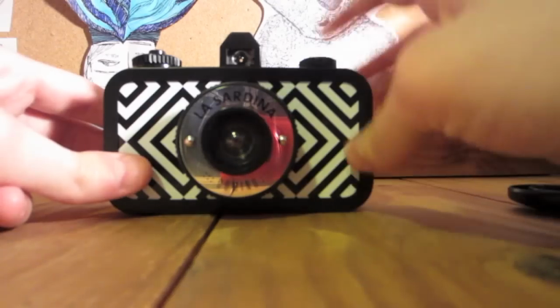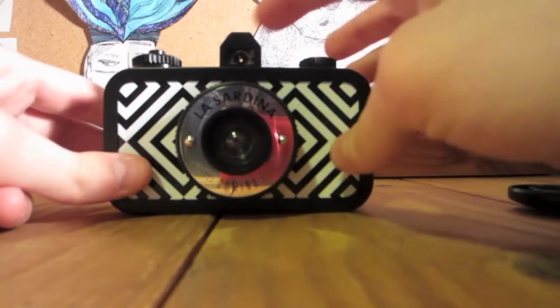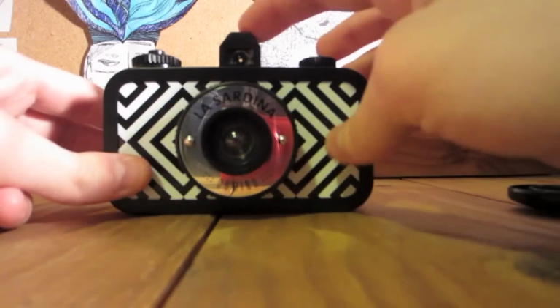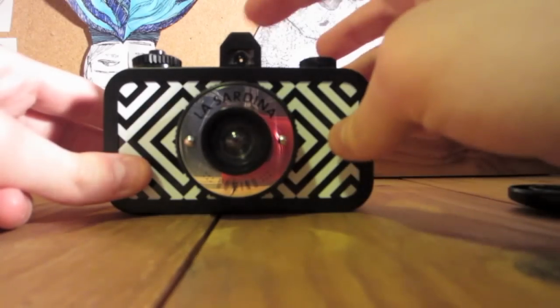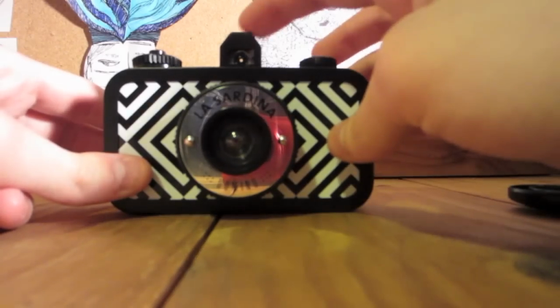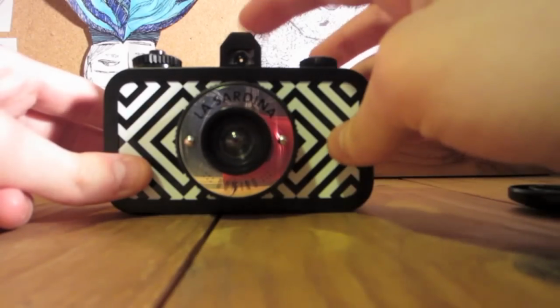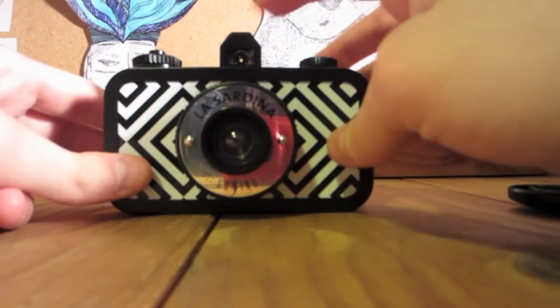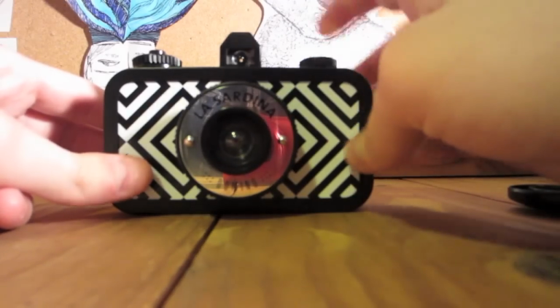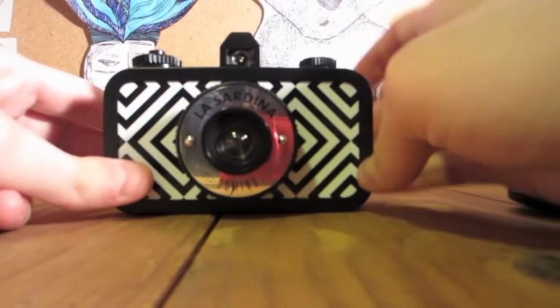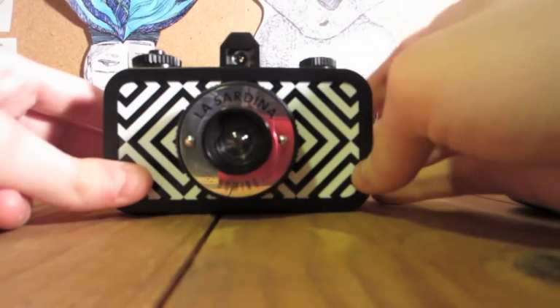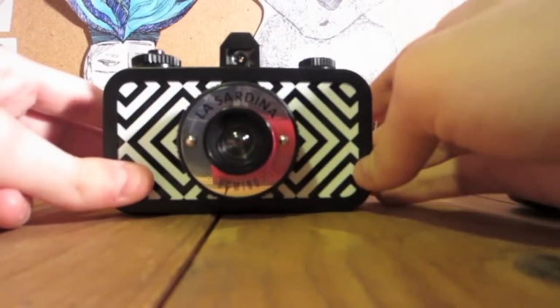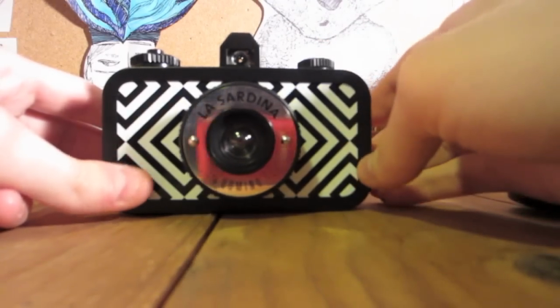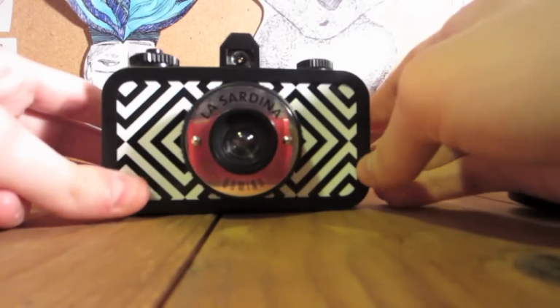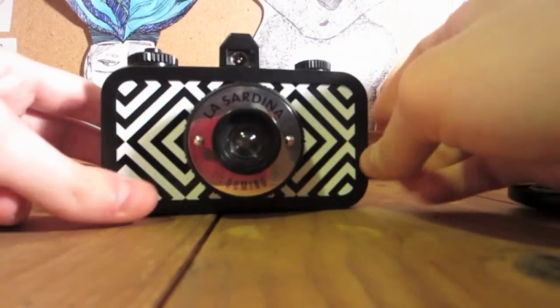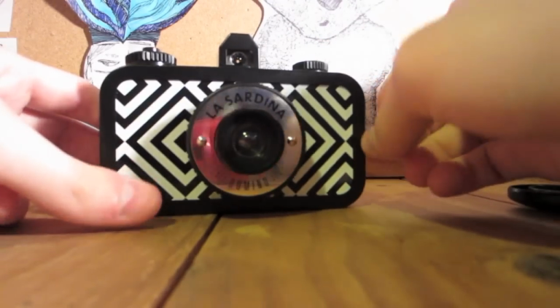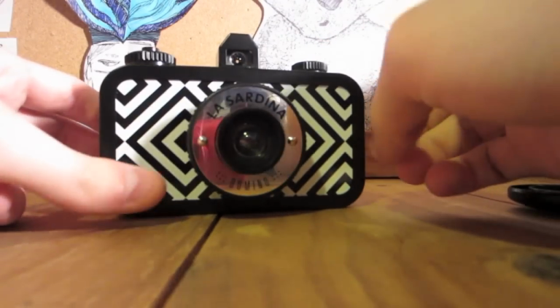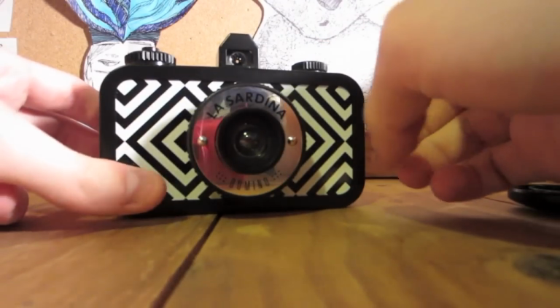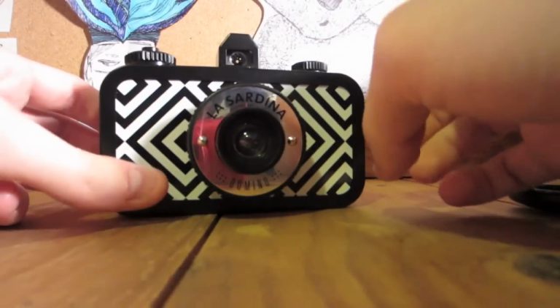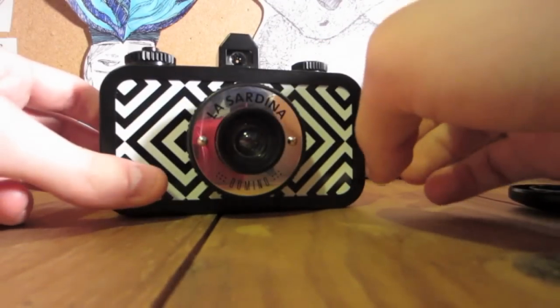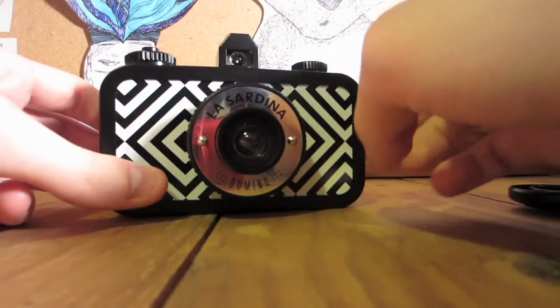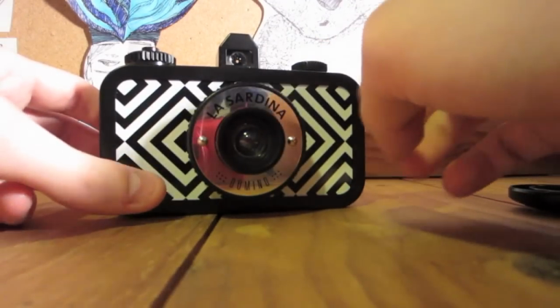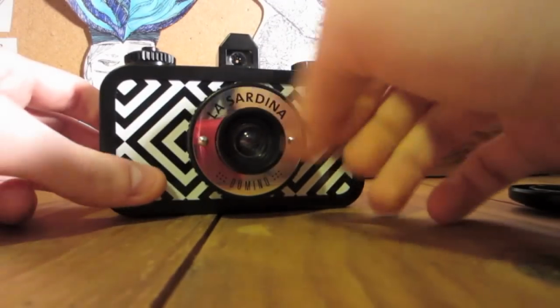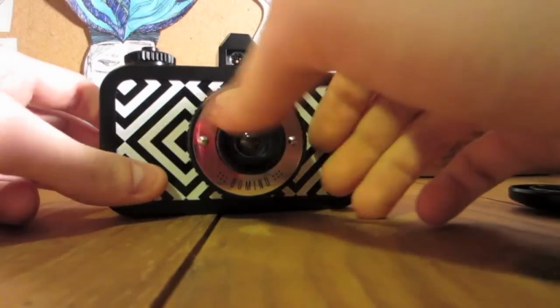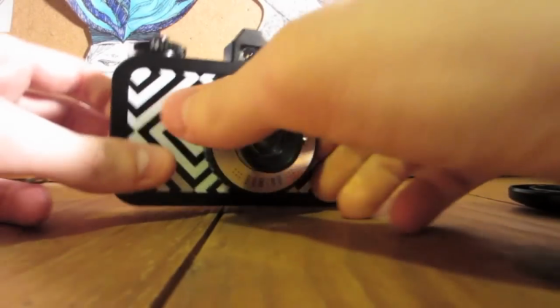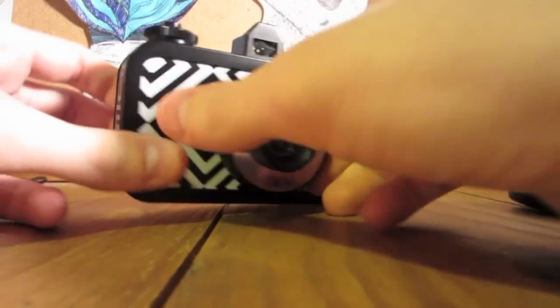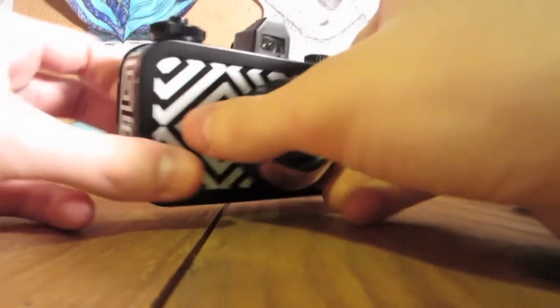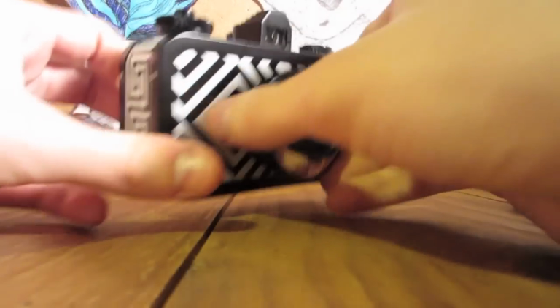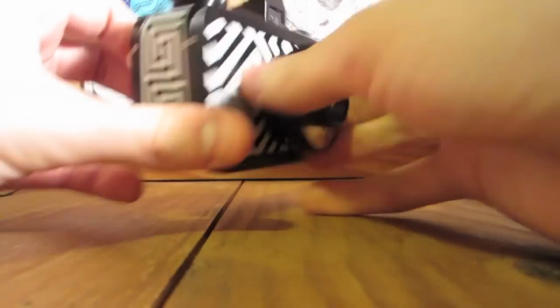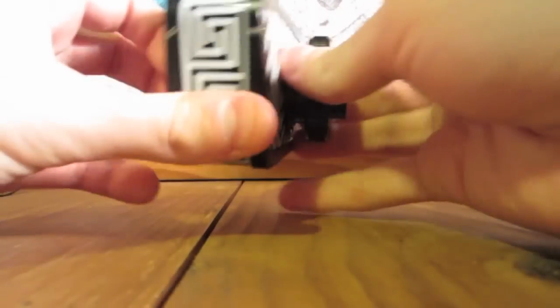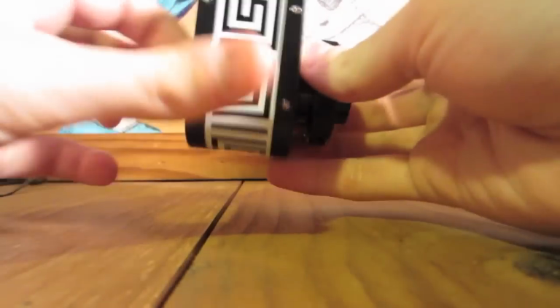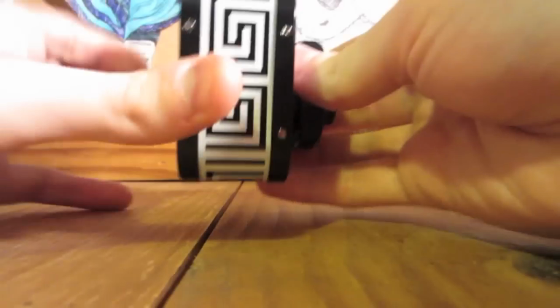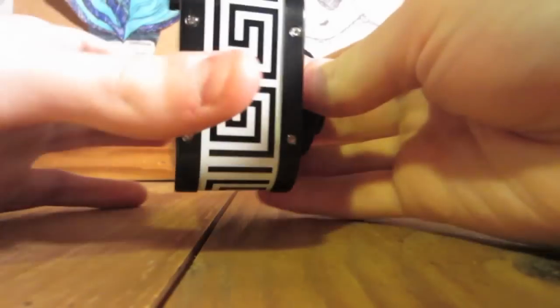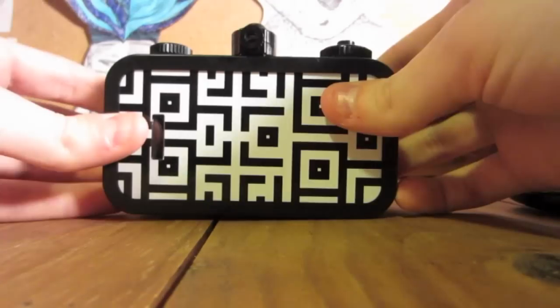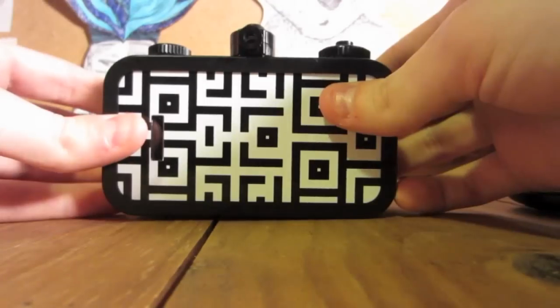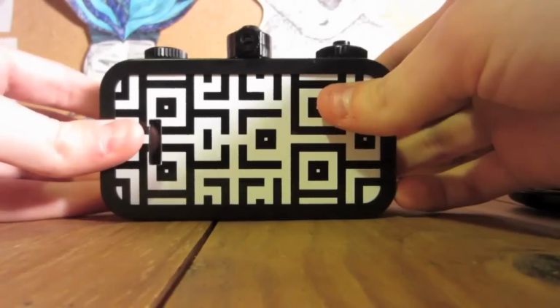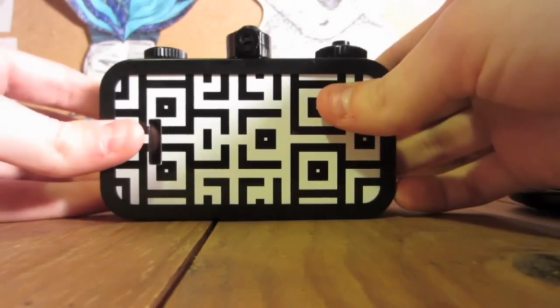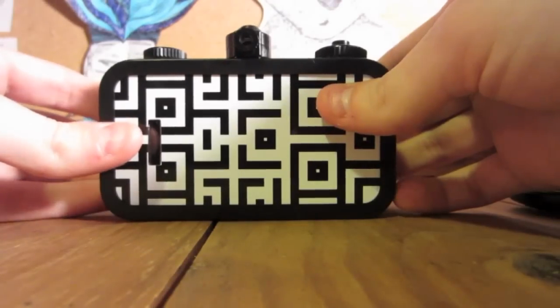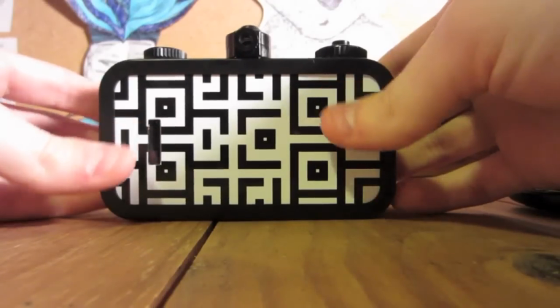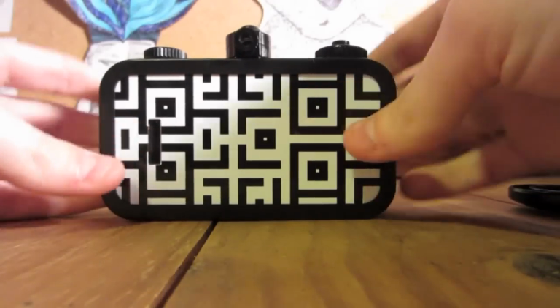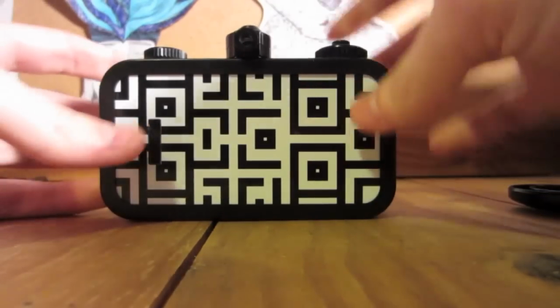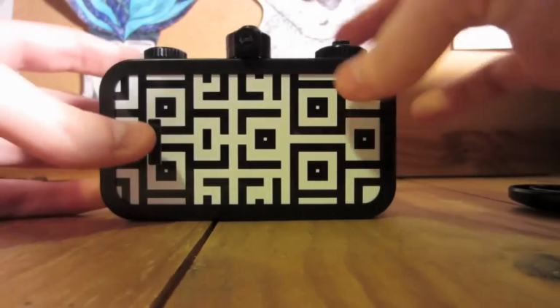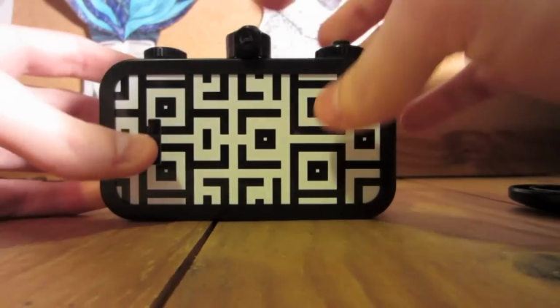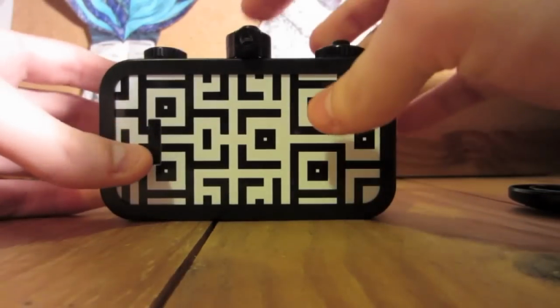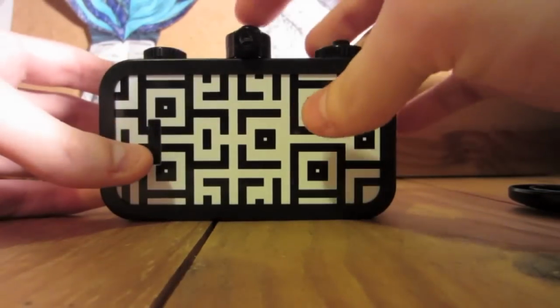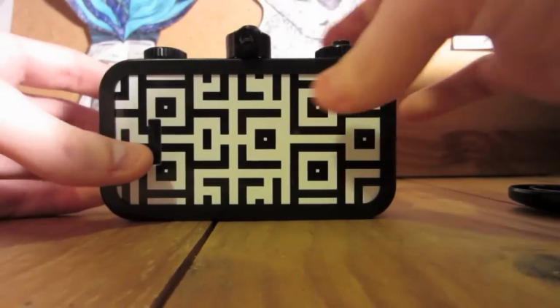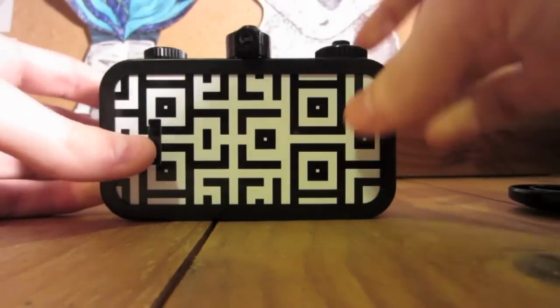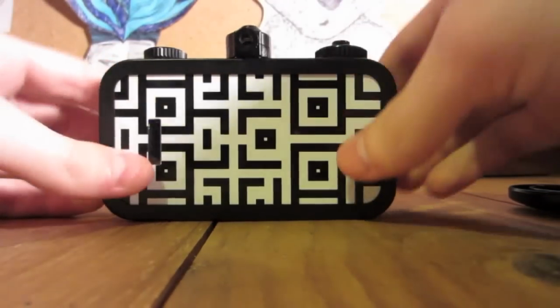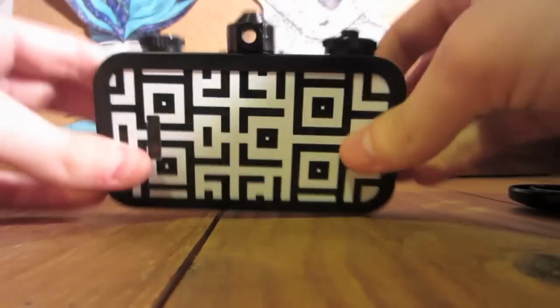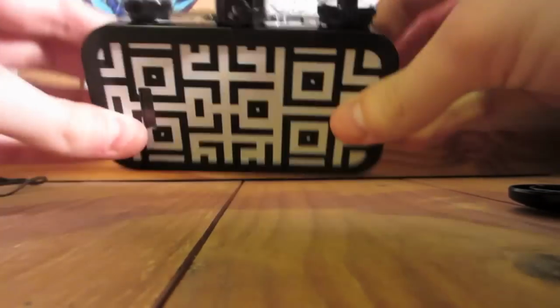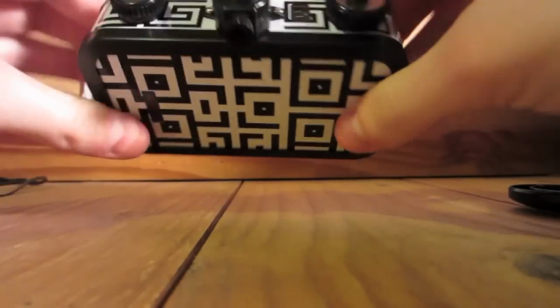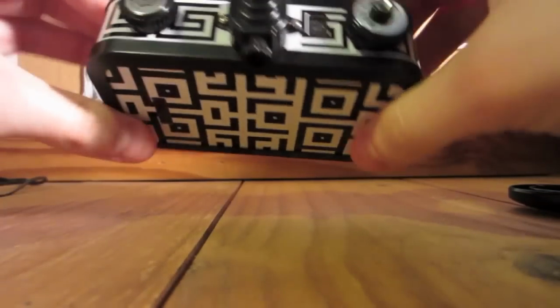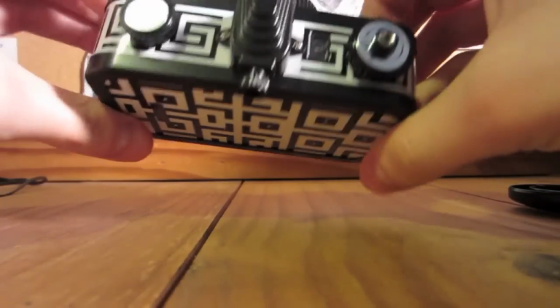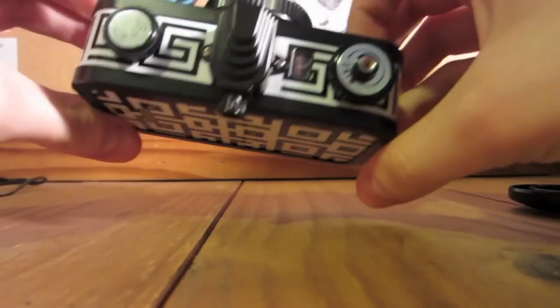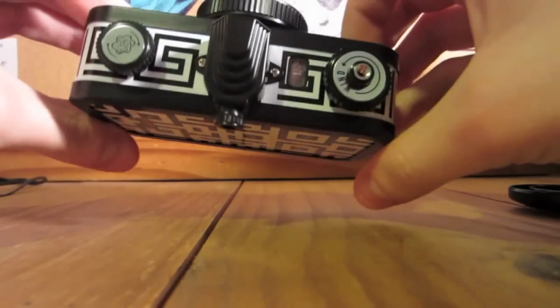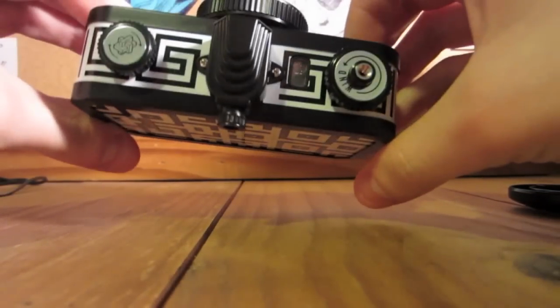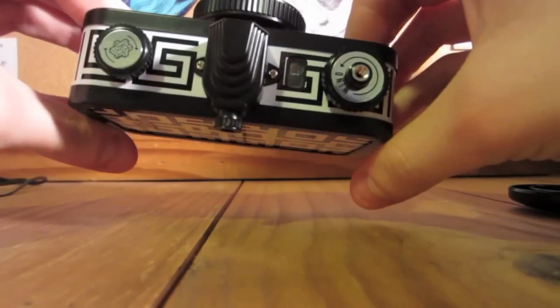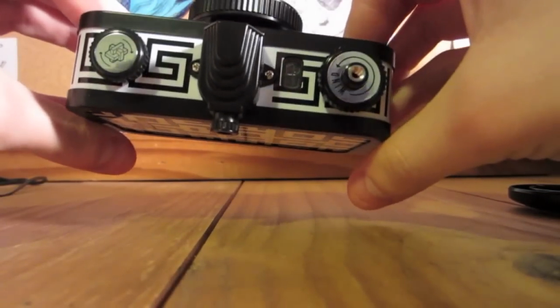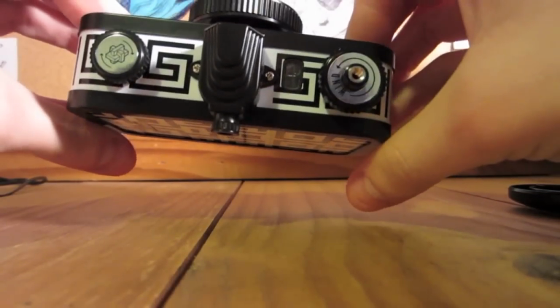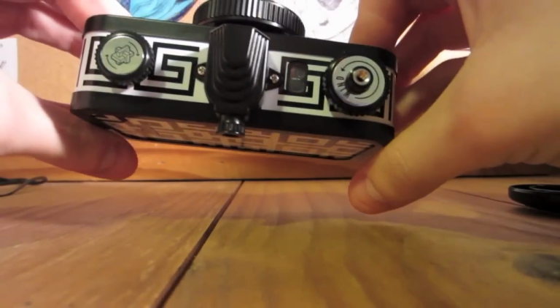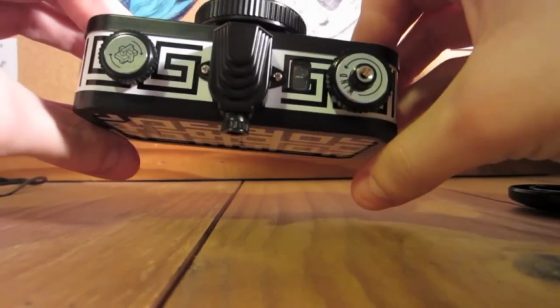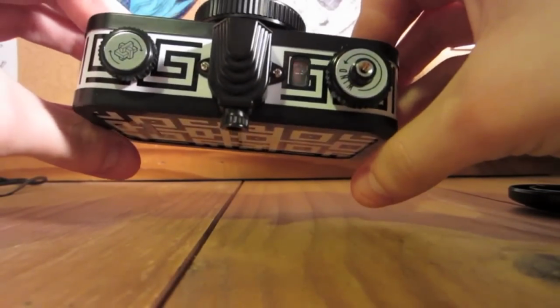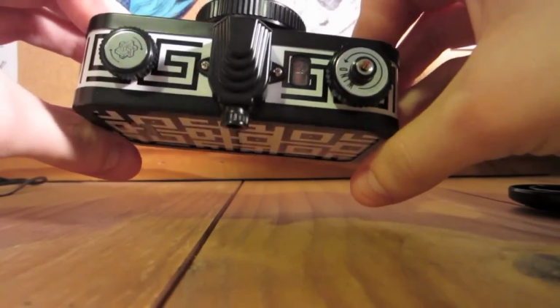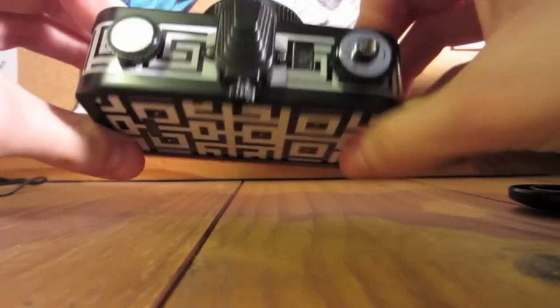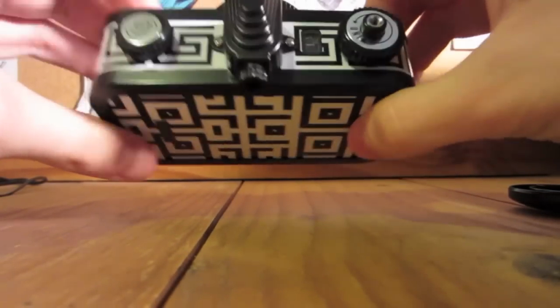The viewfinder up here is pretty neat. It's said to be really accurate, and it's really fun to look through too because this viewfinder's got a neat little design on it.